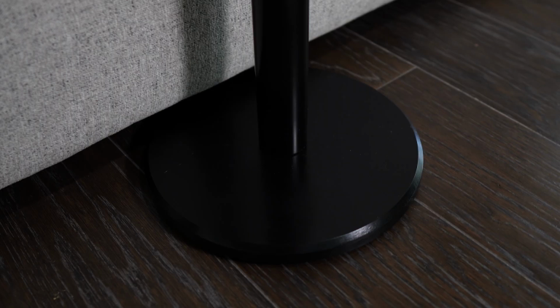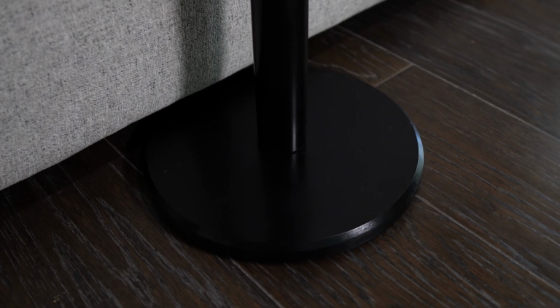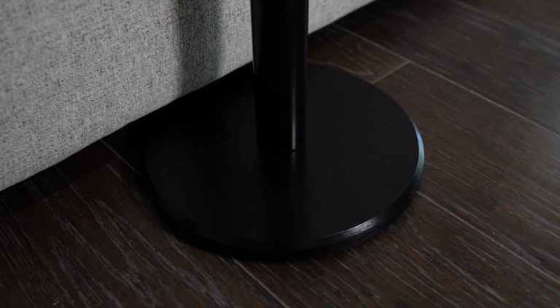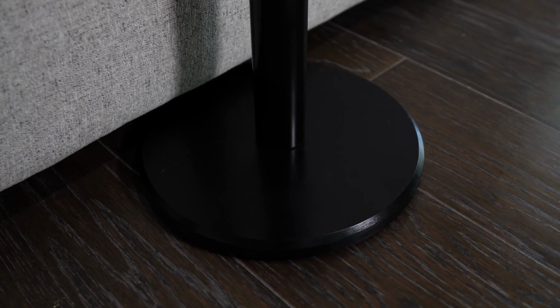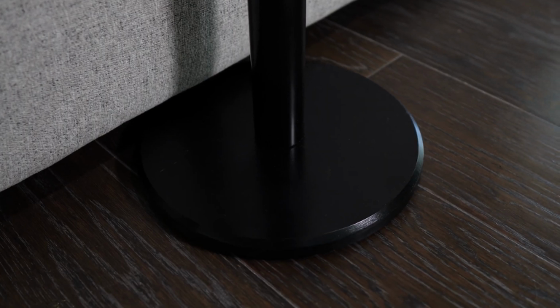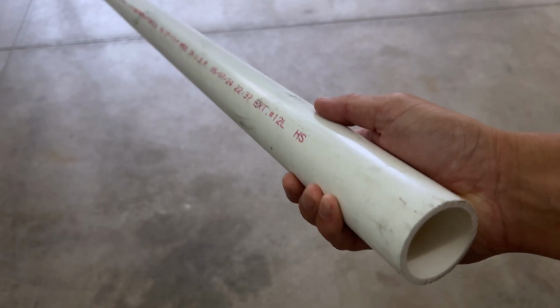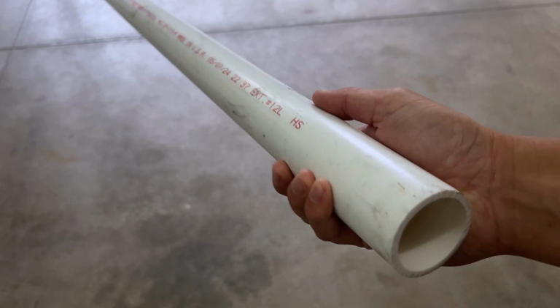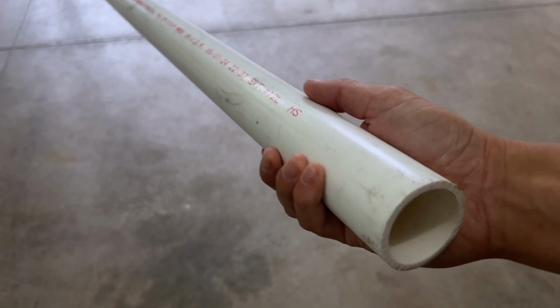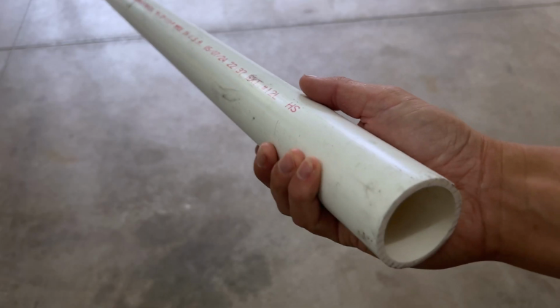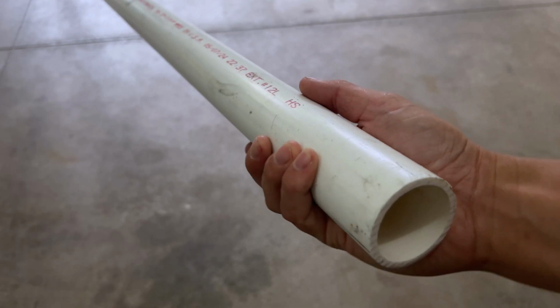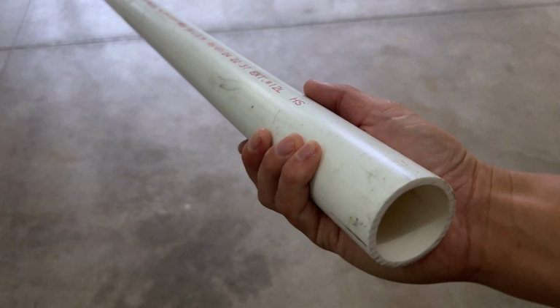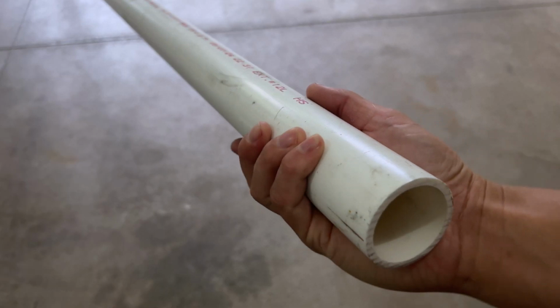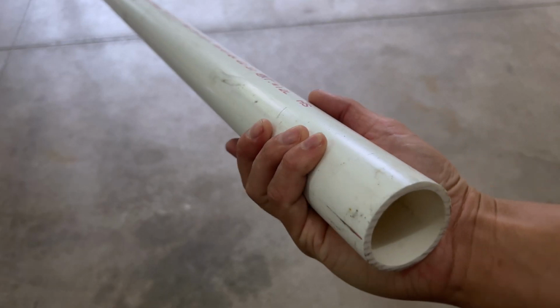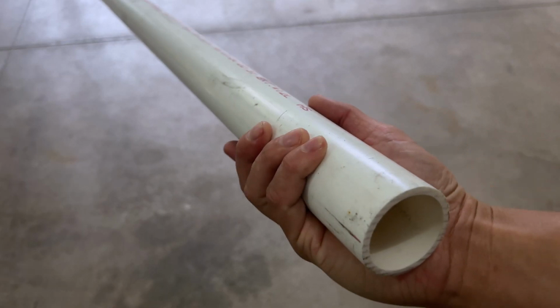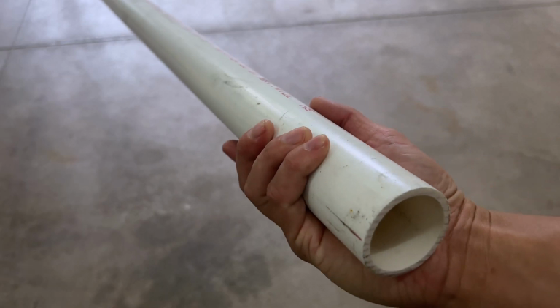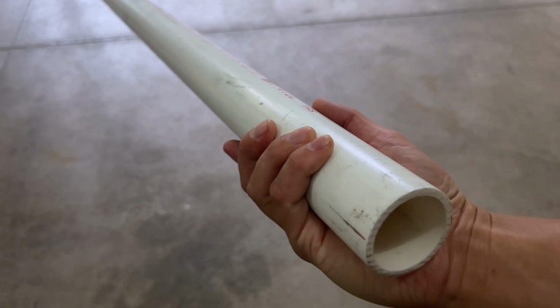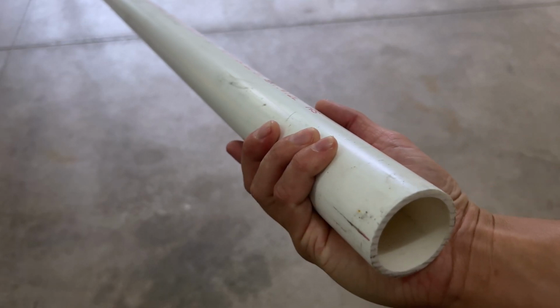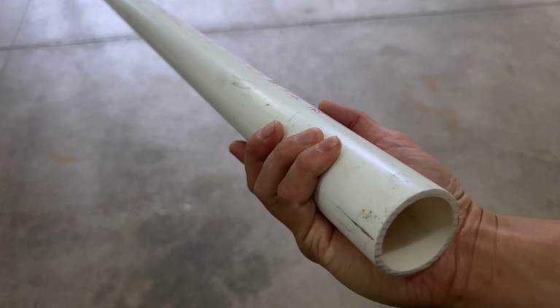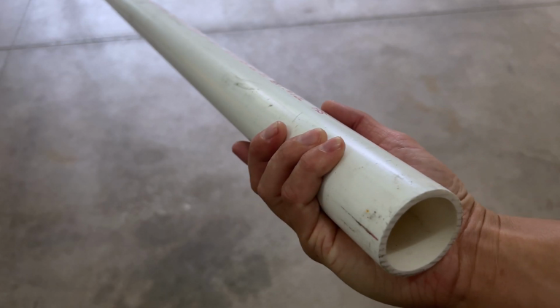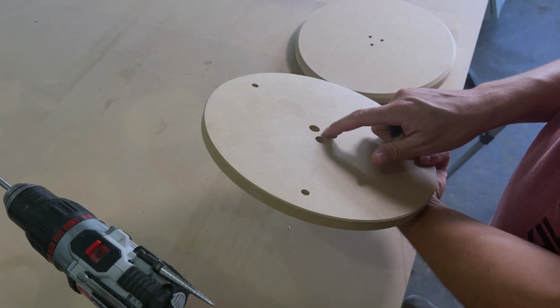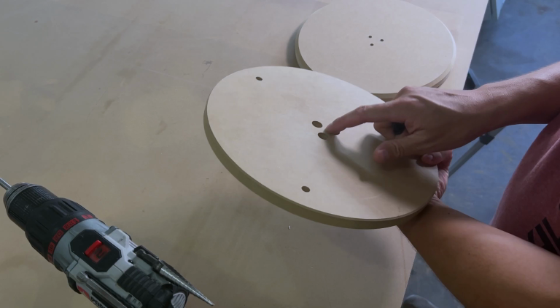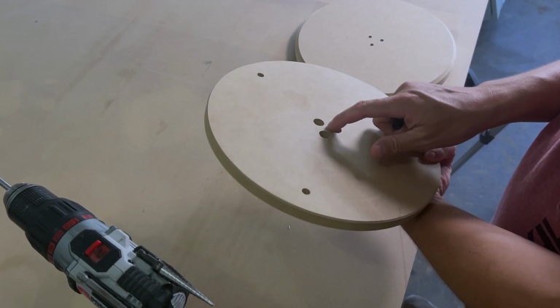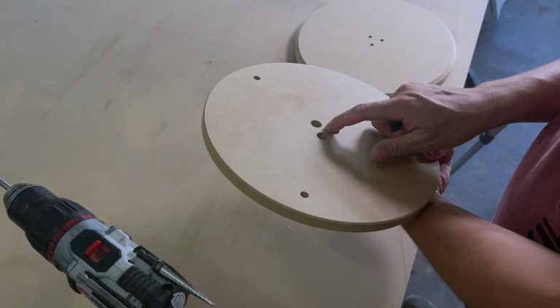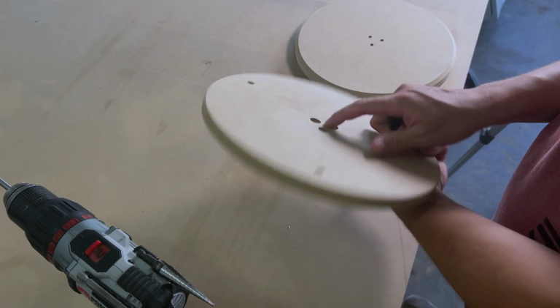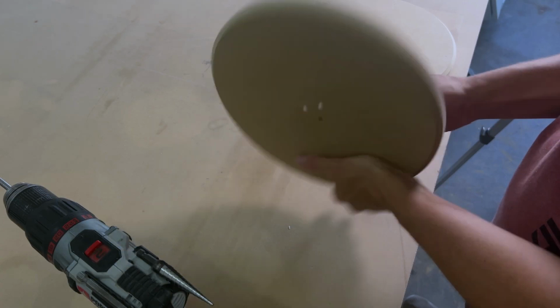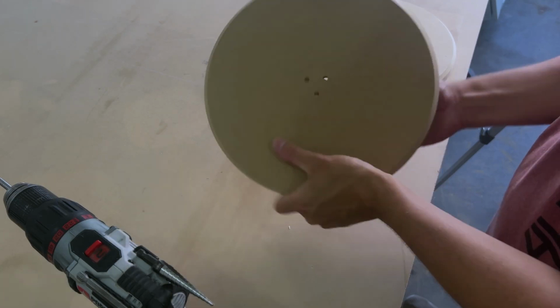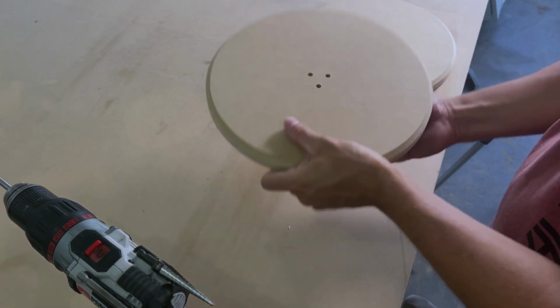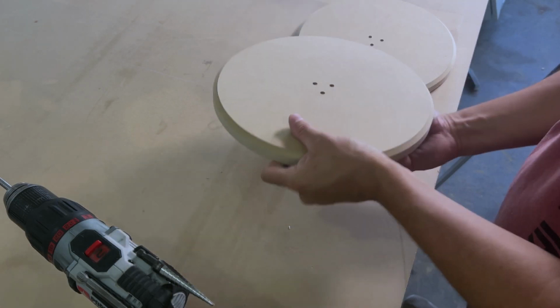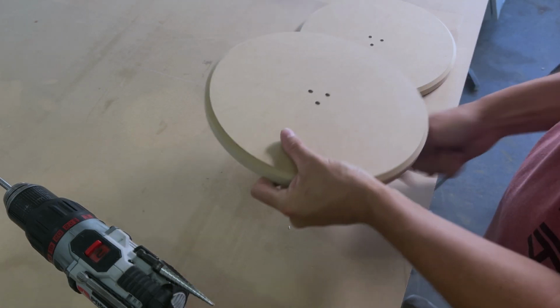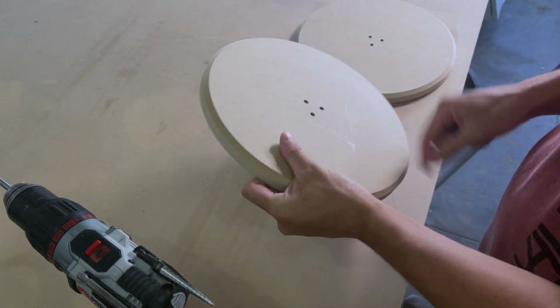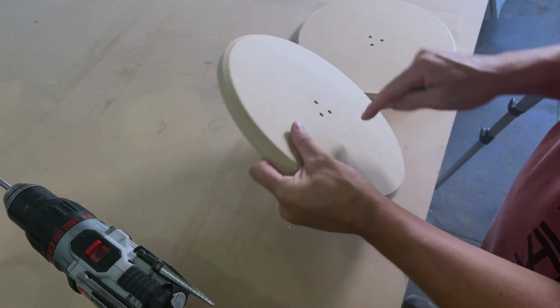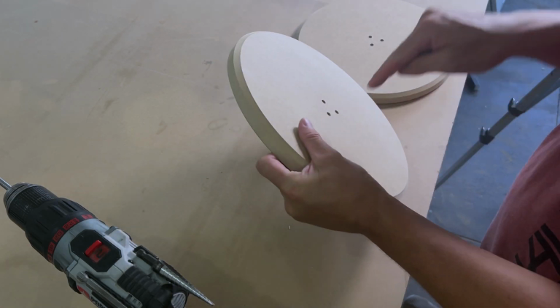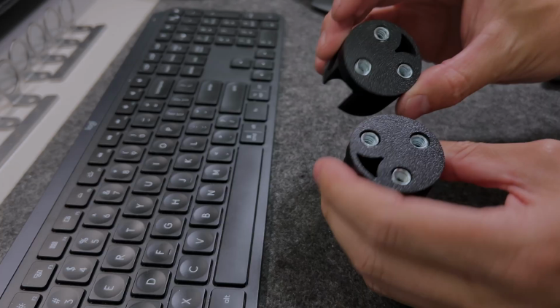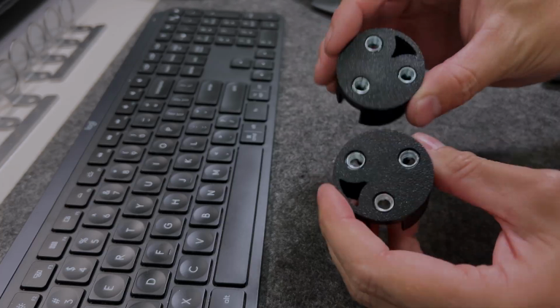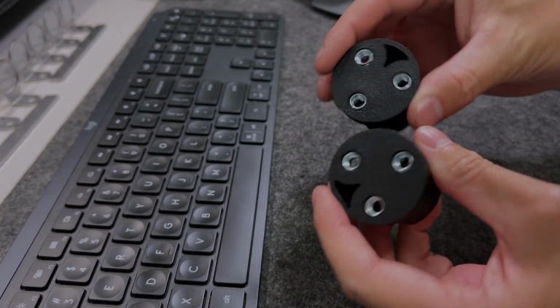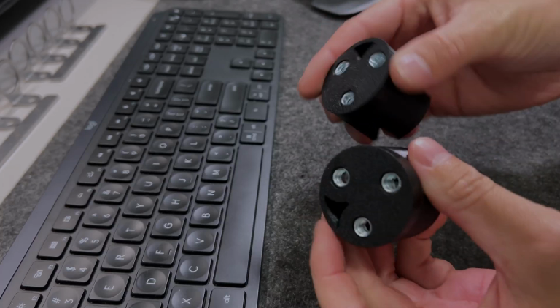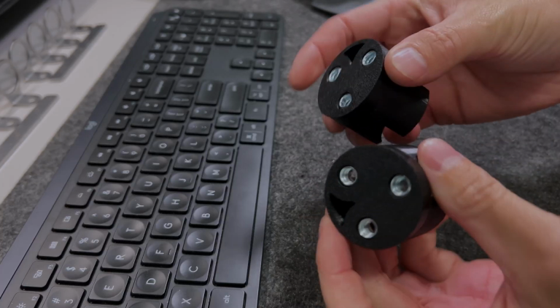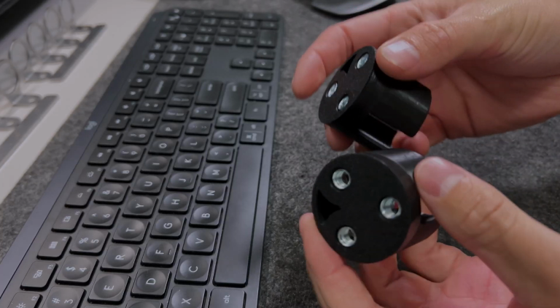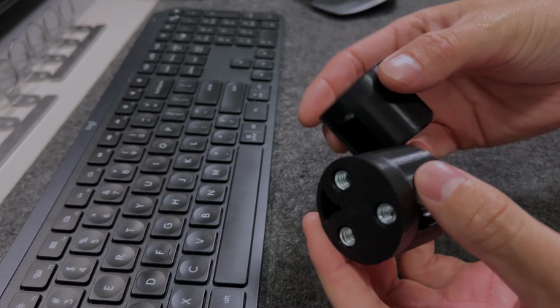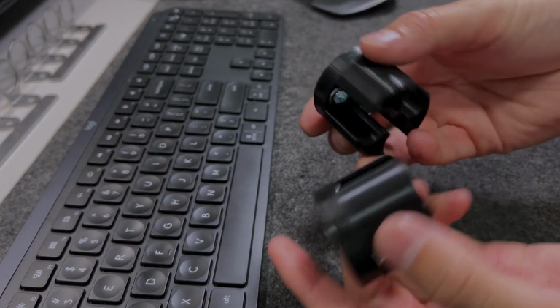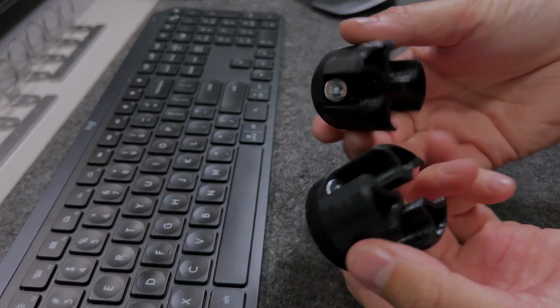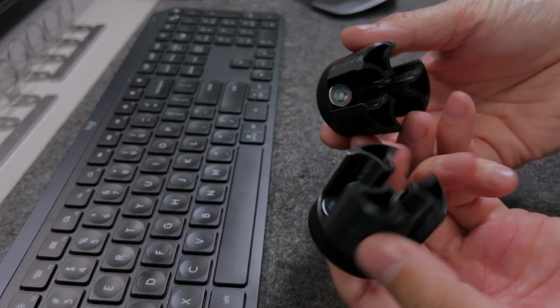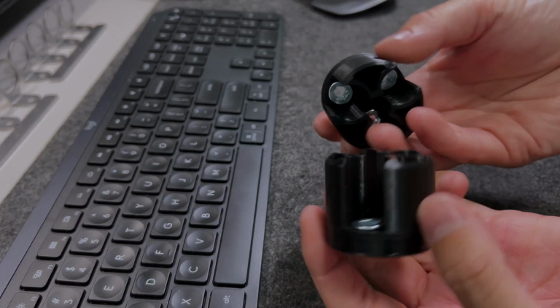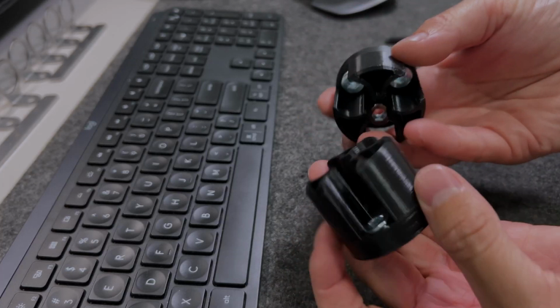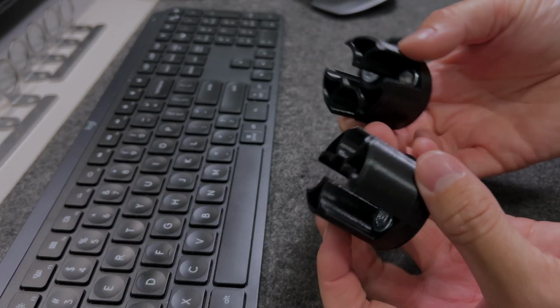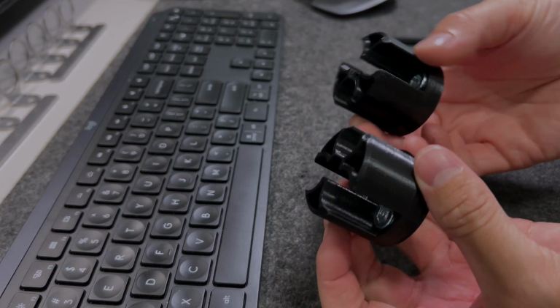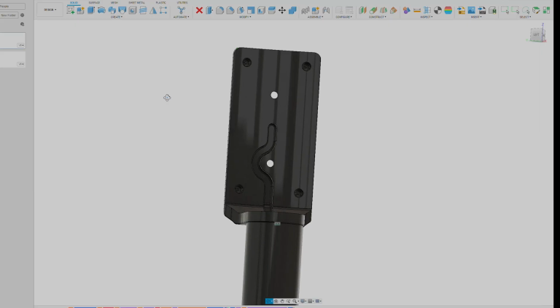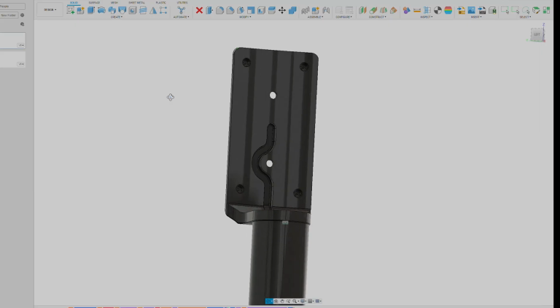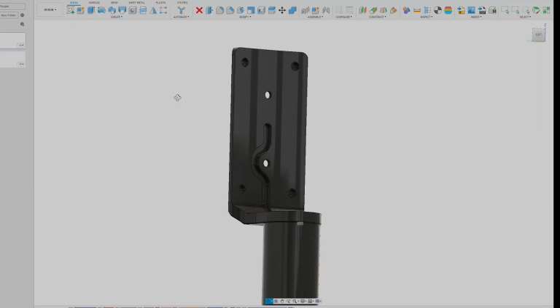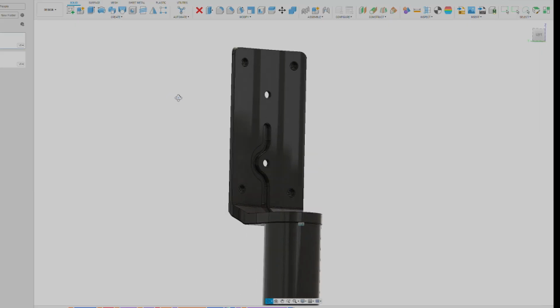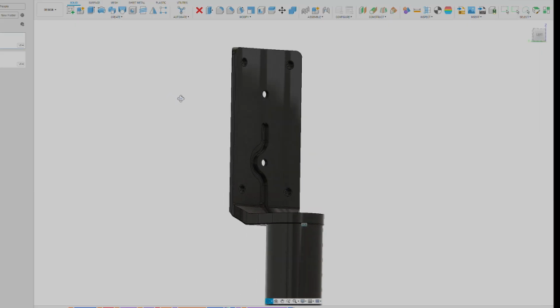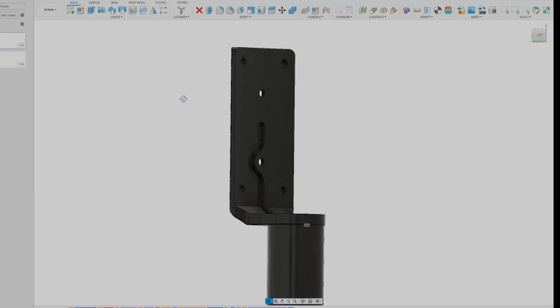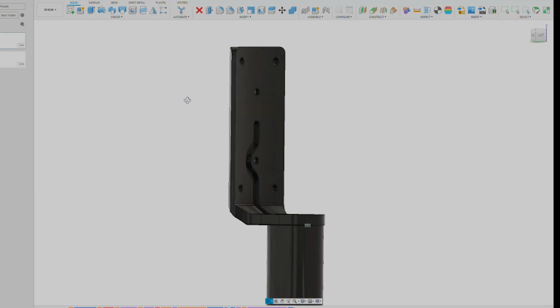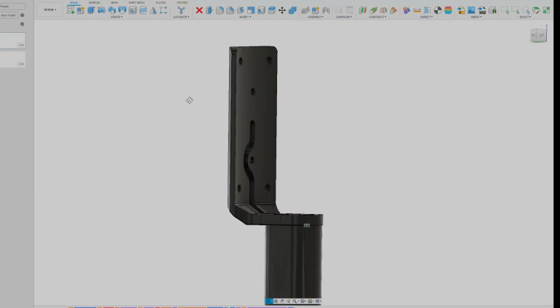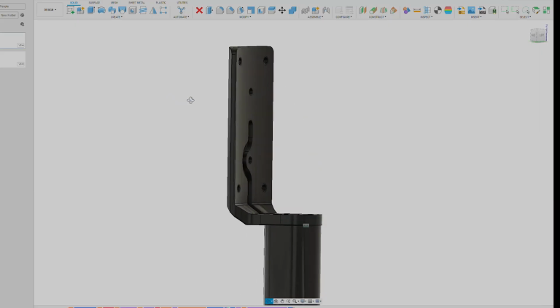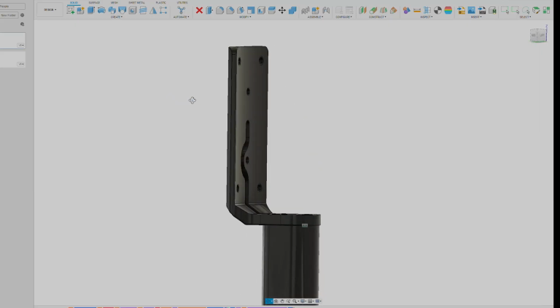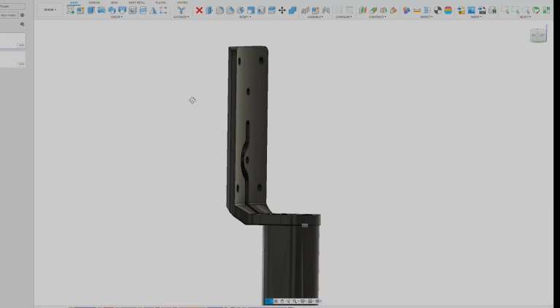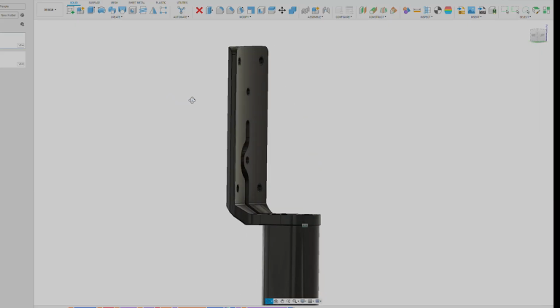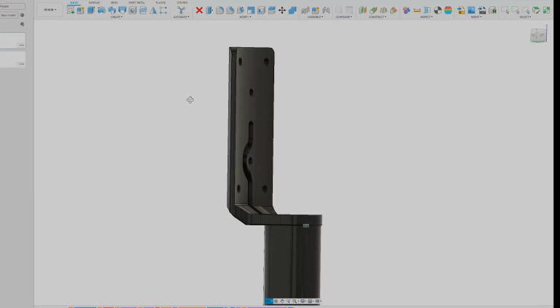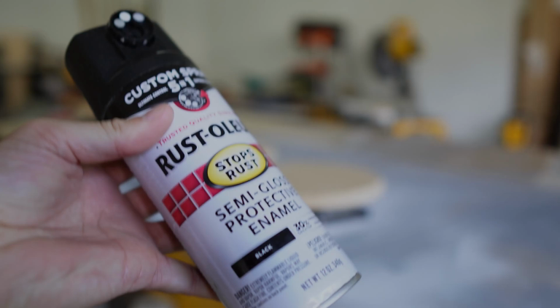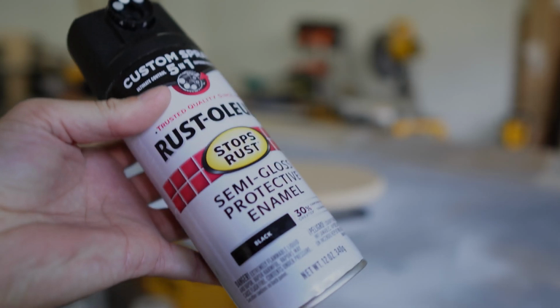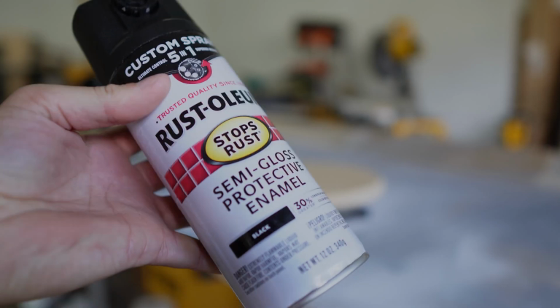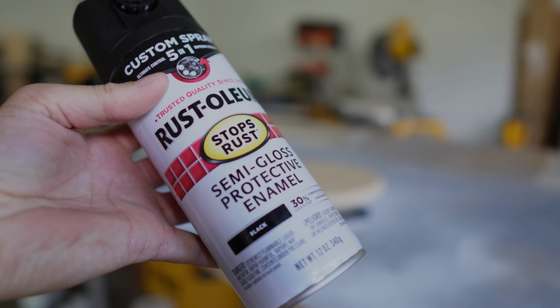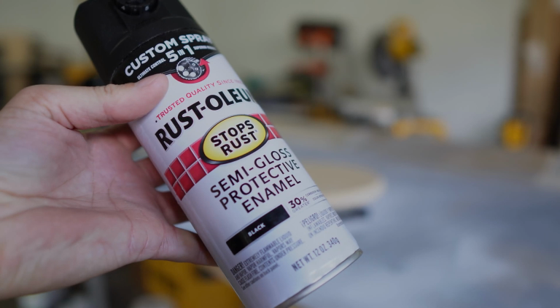I upgraded my home theater setup with some speaker stands made of PVC, 3D printed parts, and painted MDF.